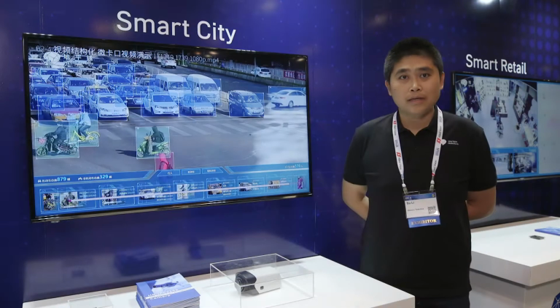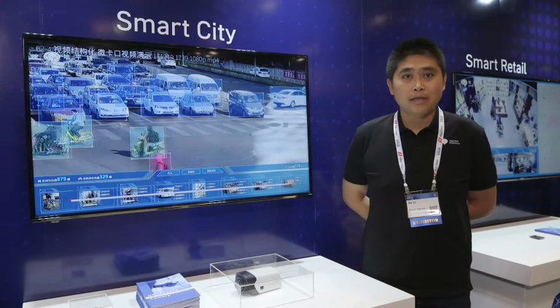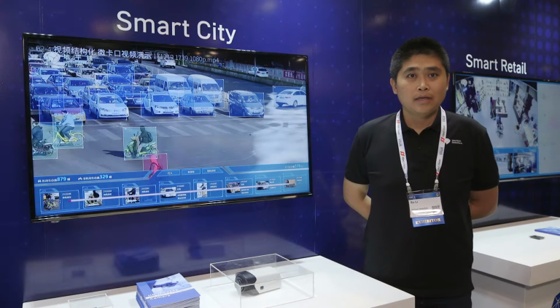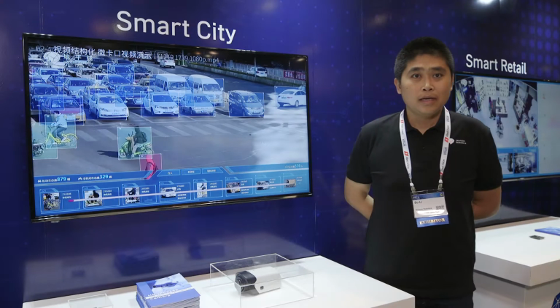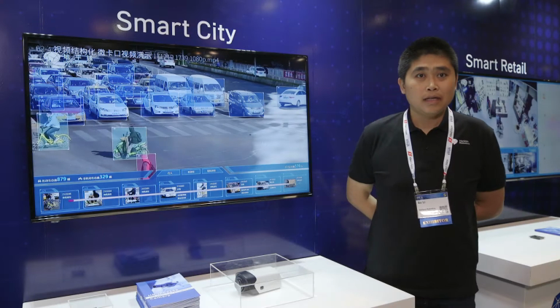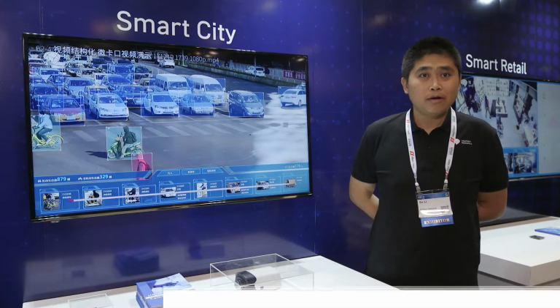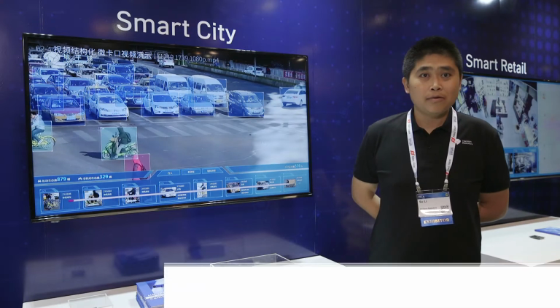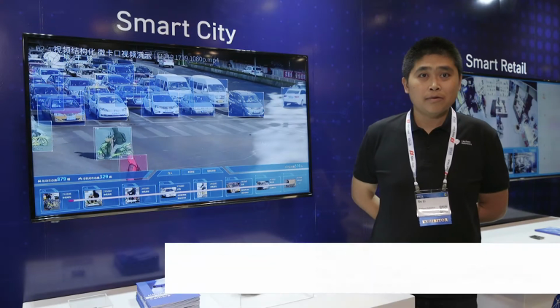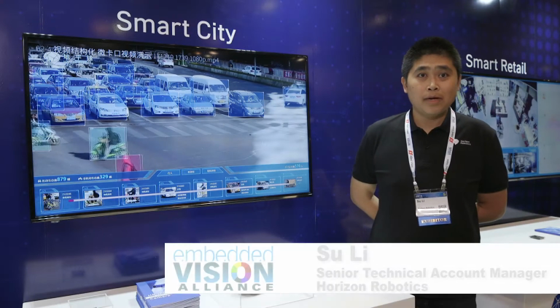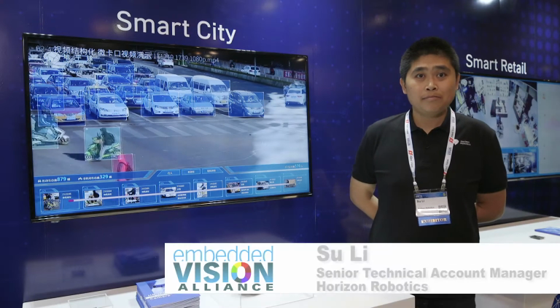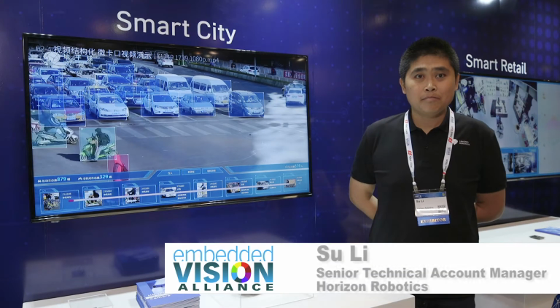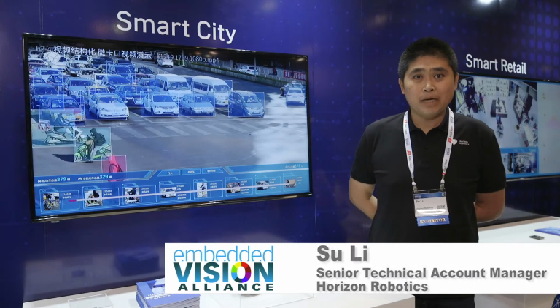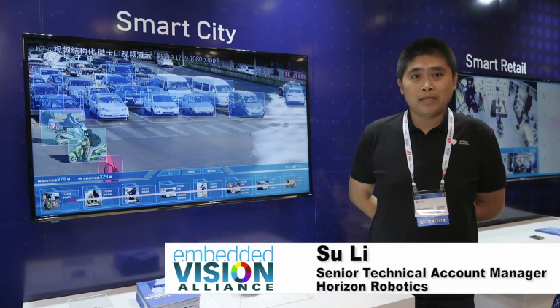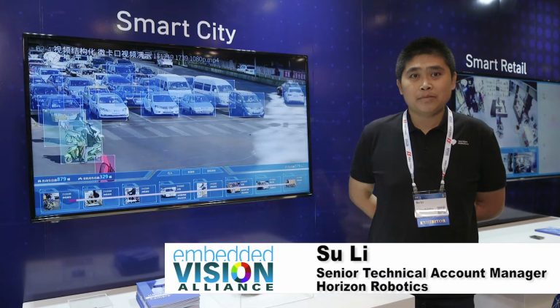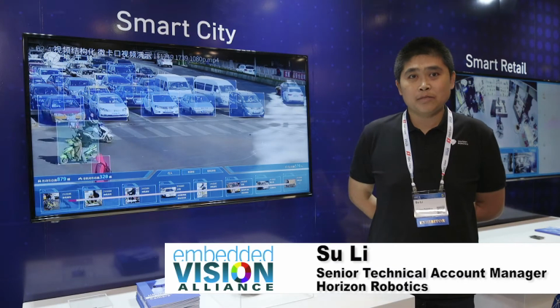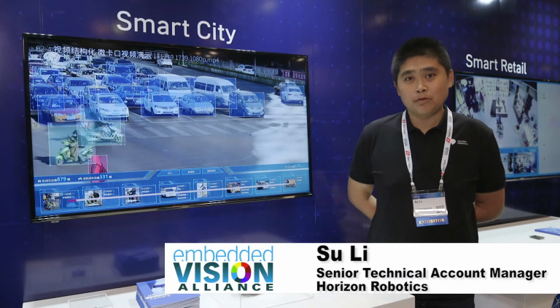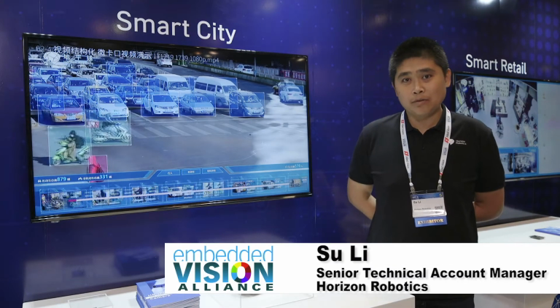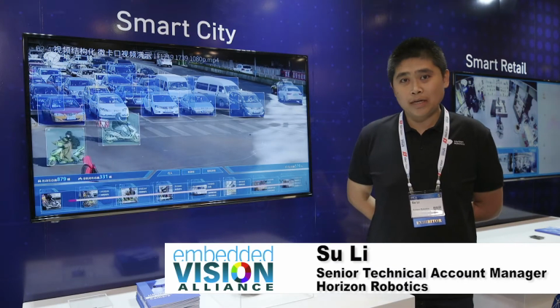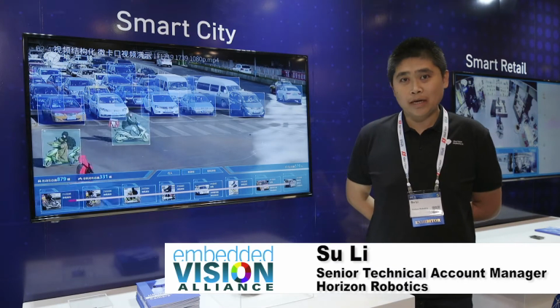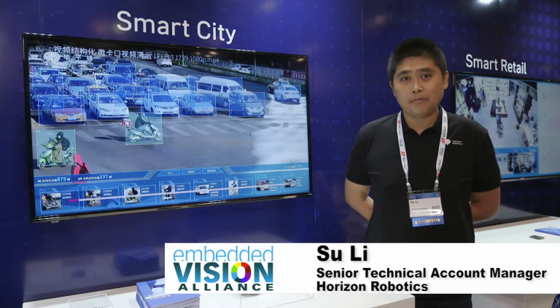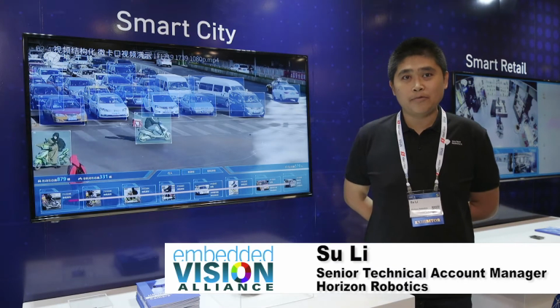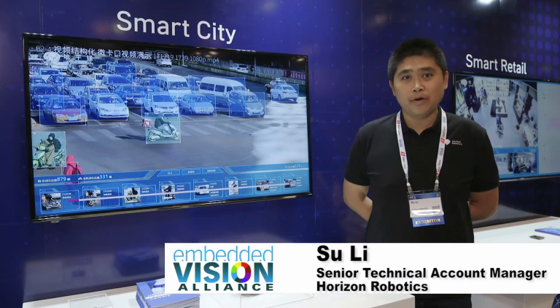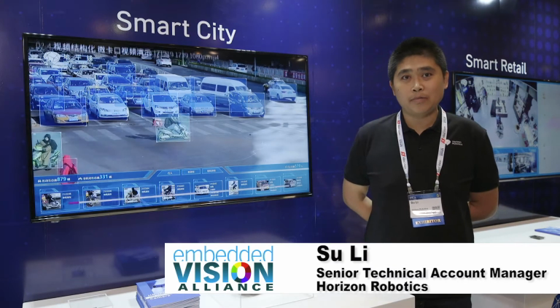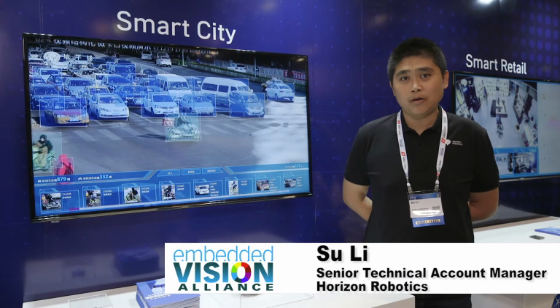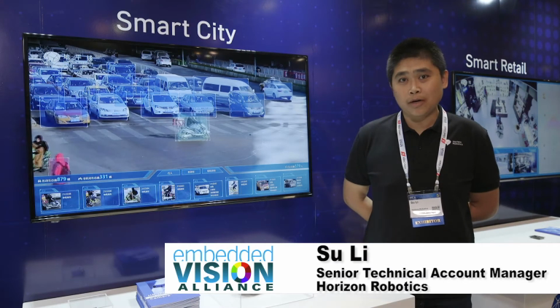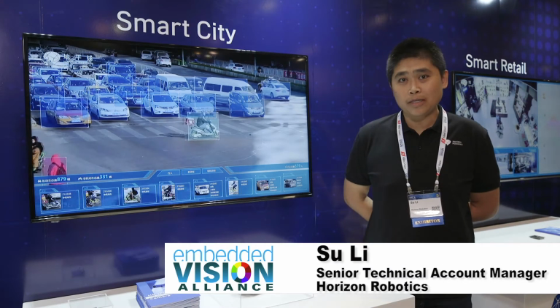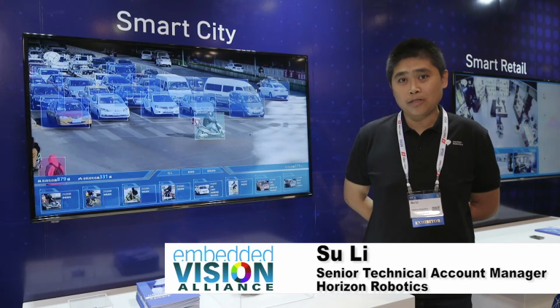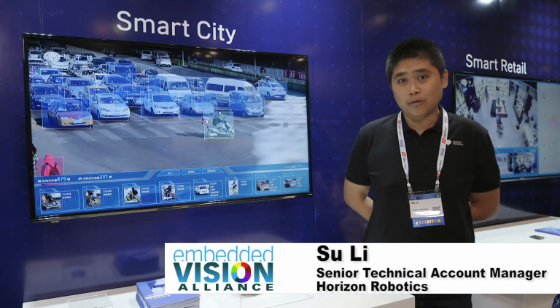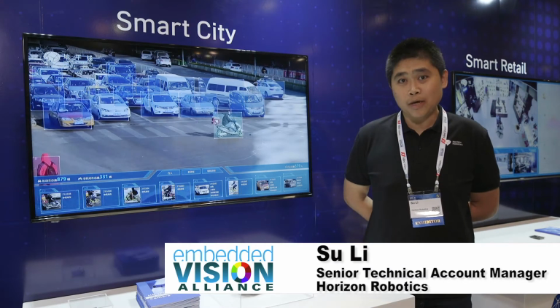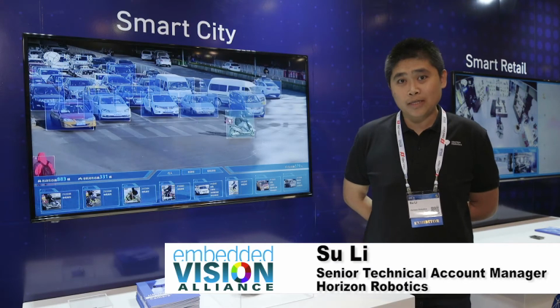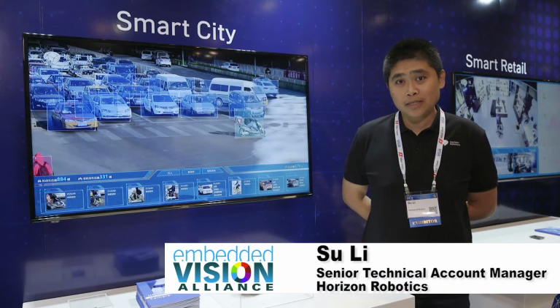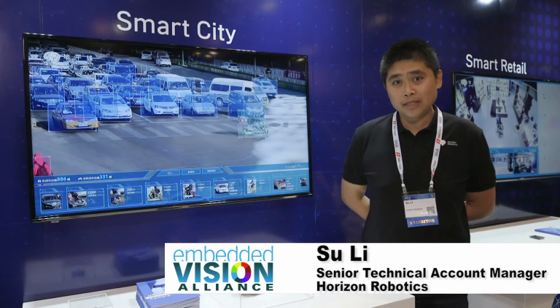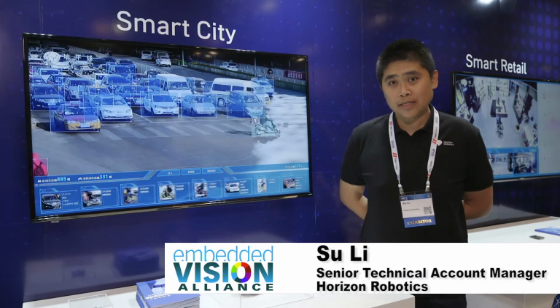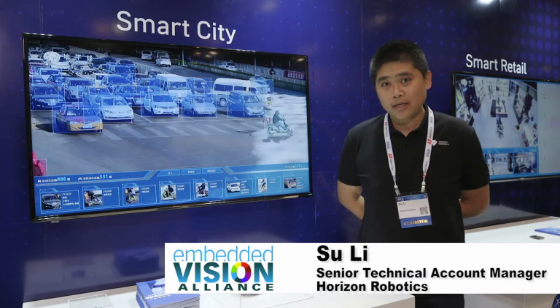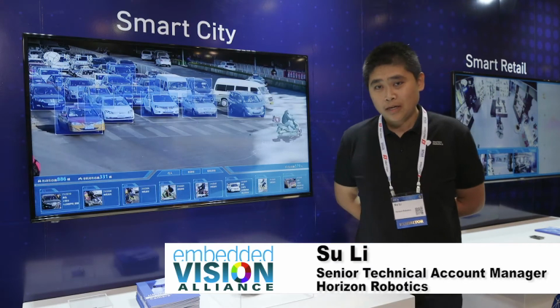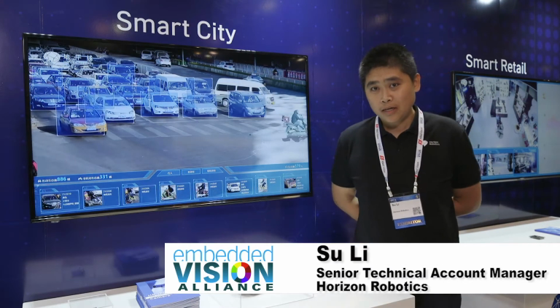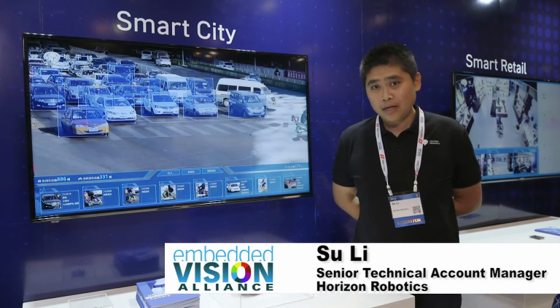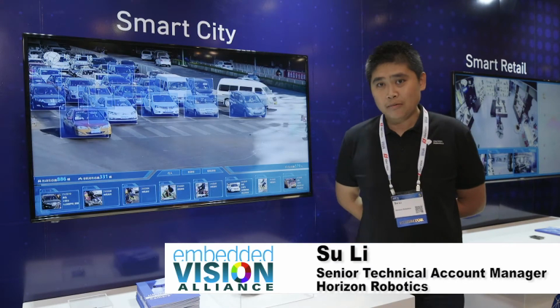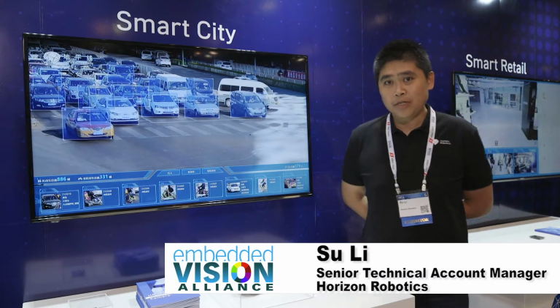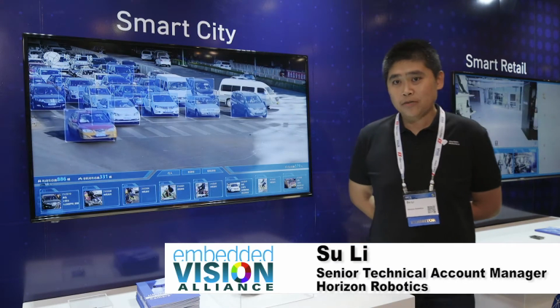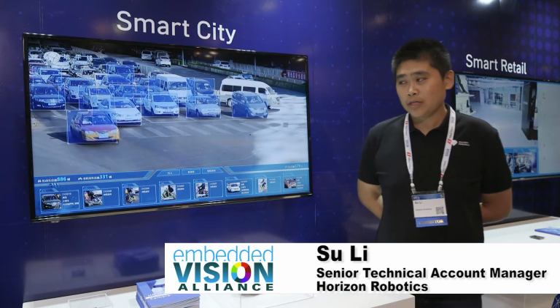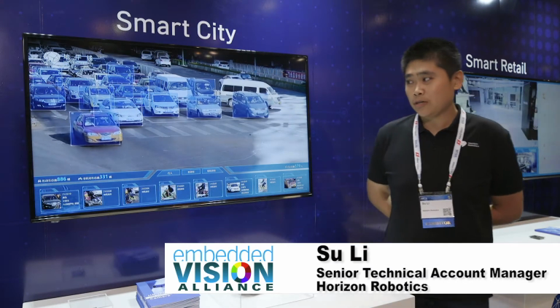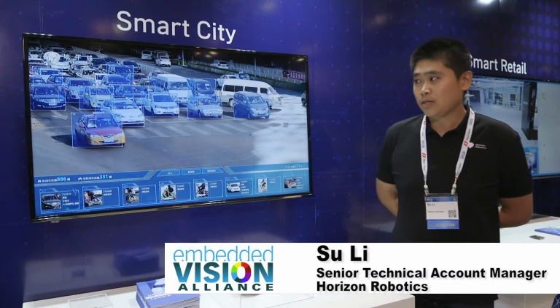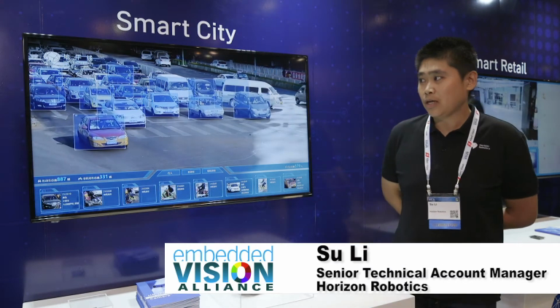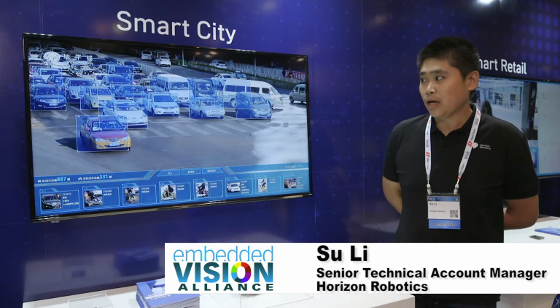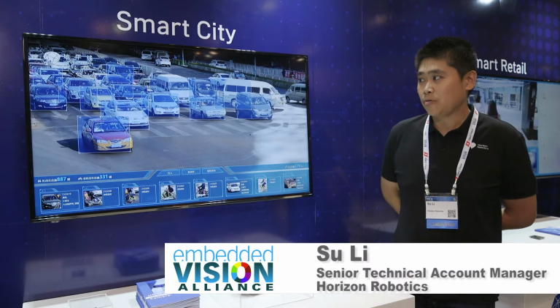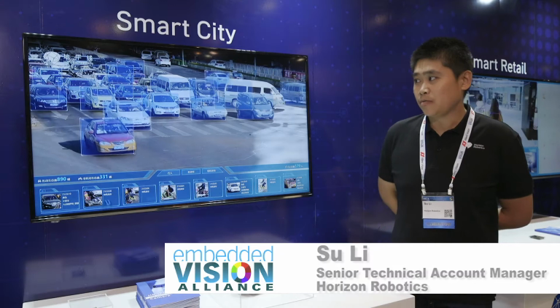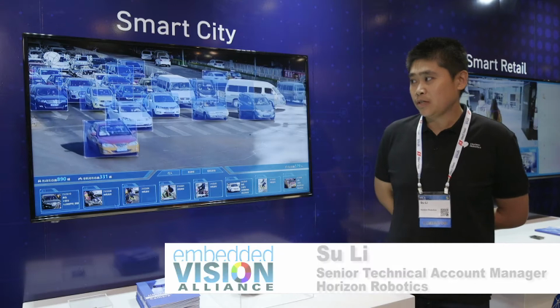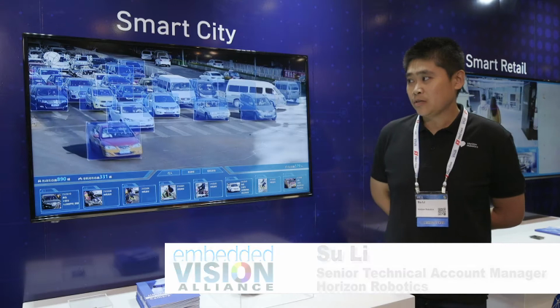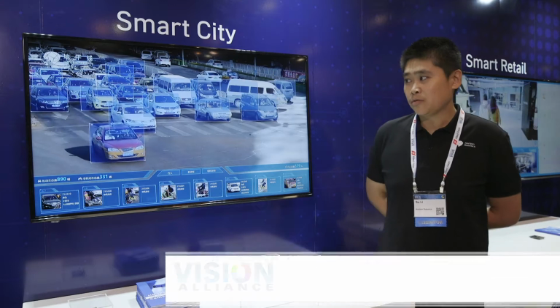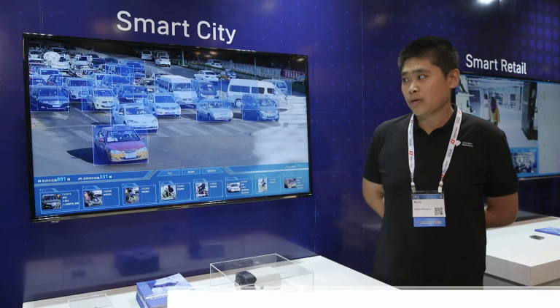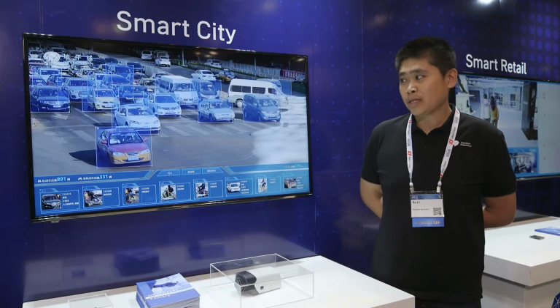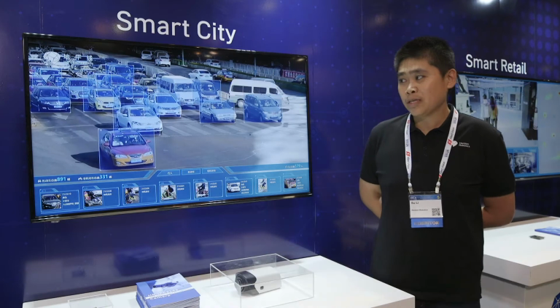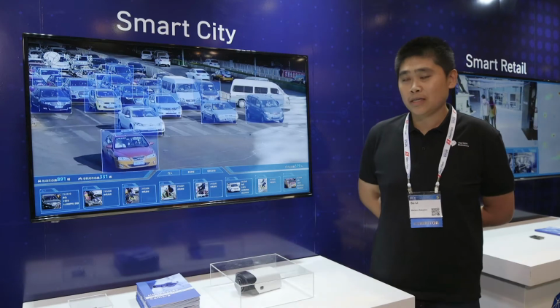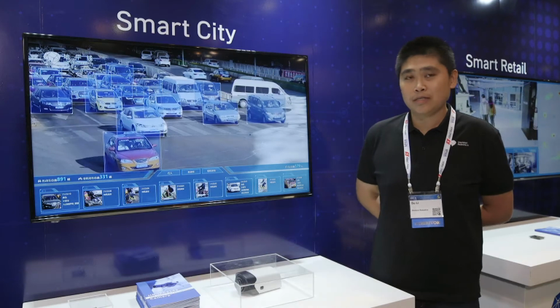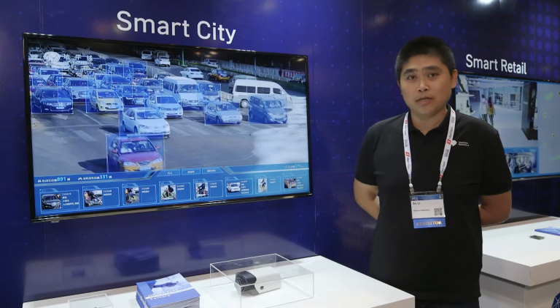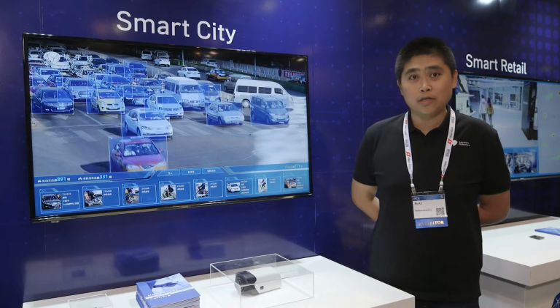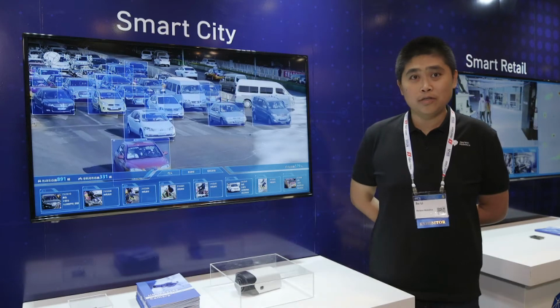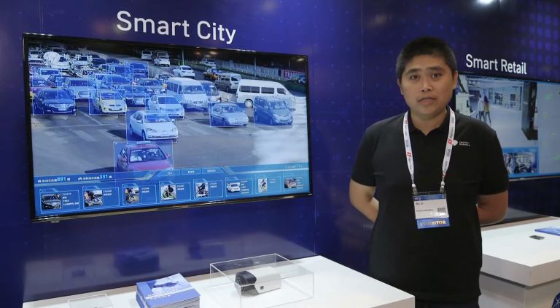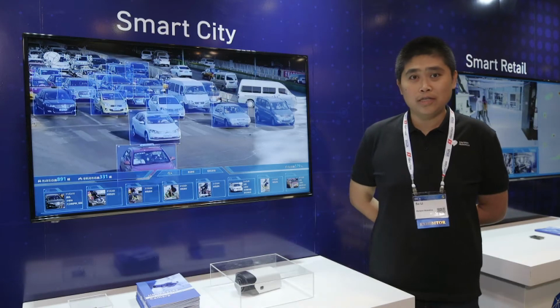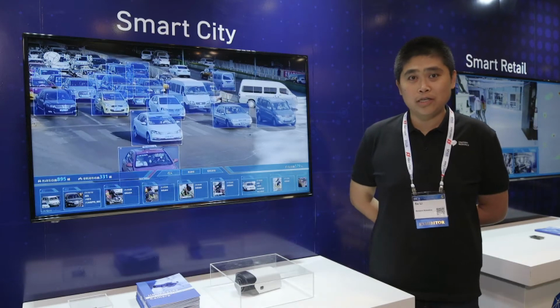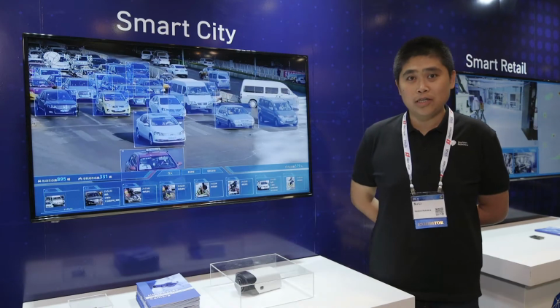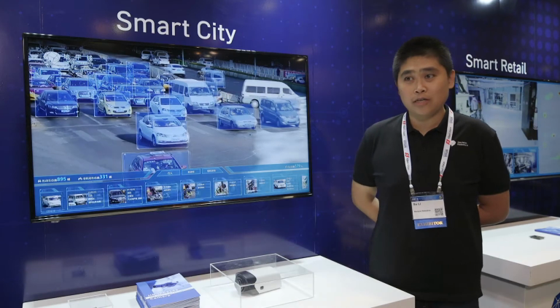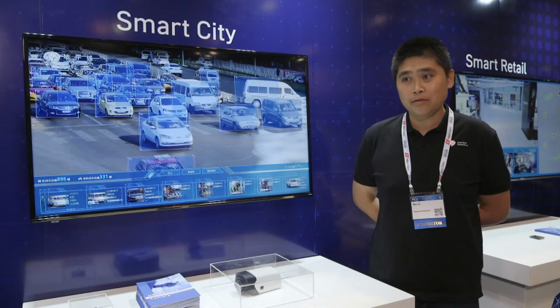Hello everyone. My name is Su Li. I'm from Horizon Robotics. Here I'm introducing our video-structuring solution to you.